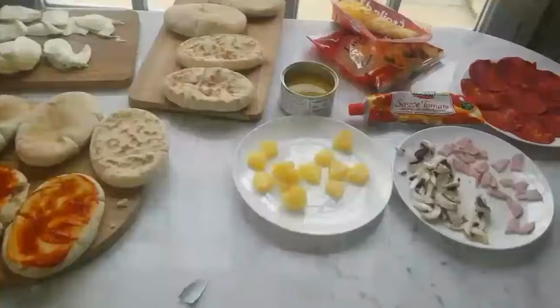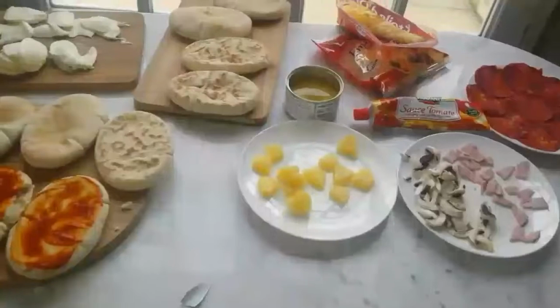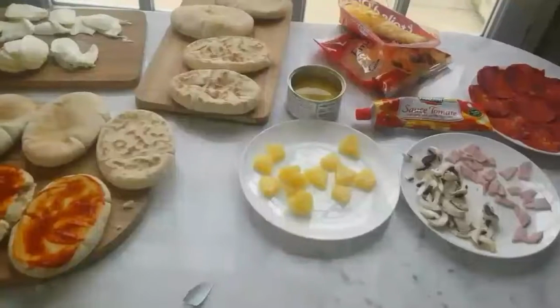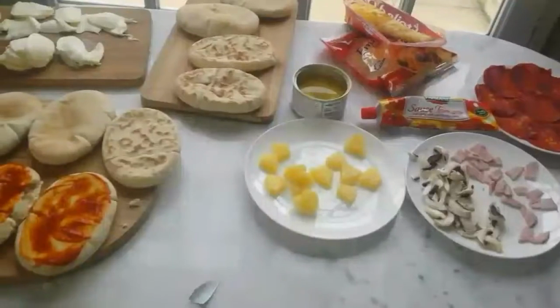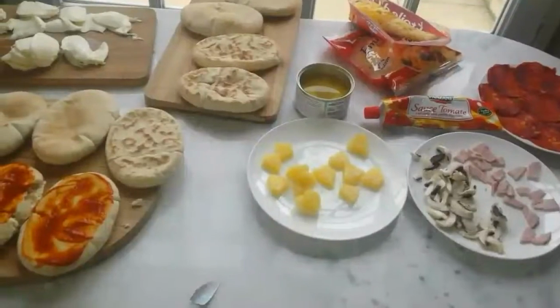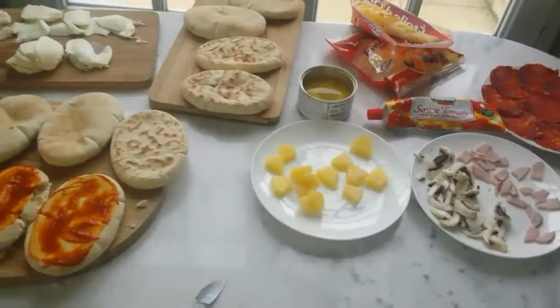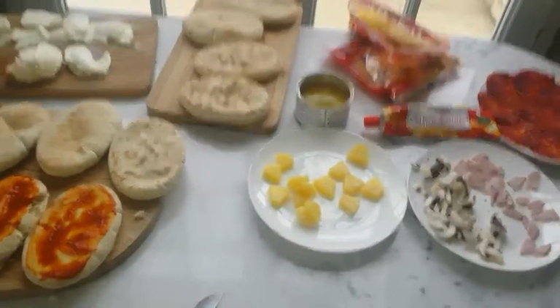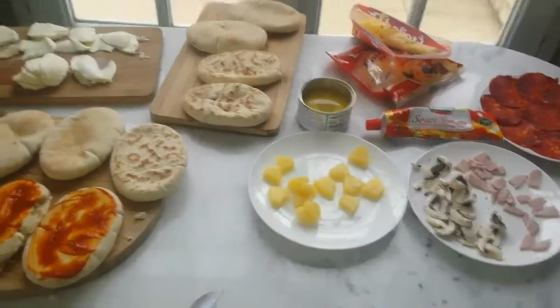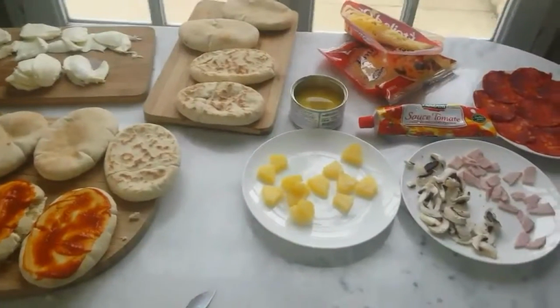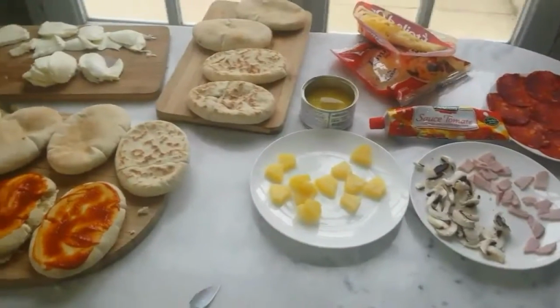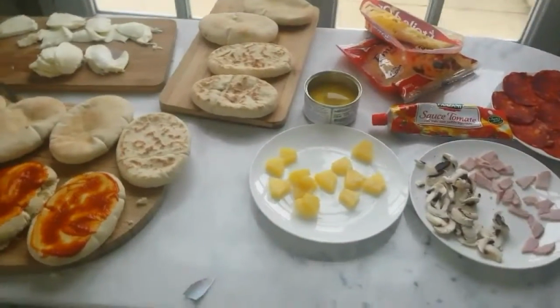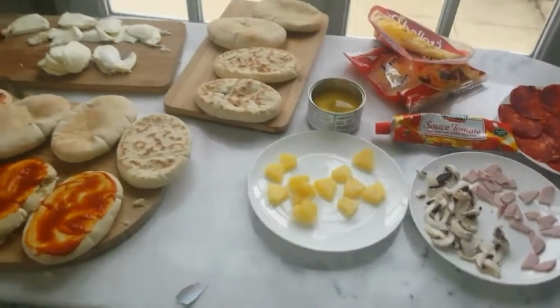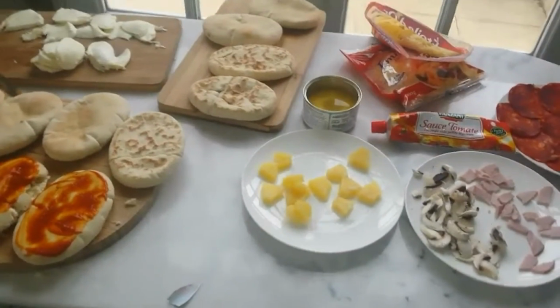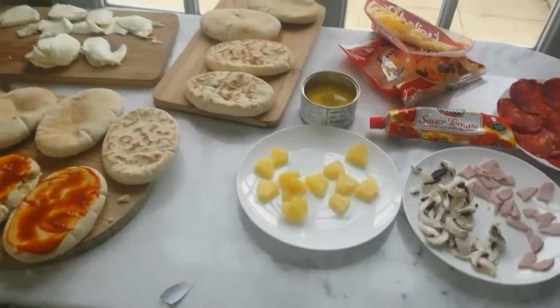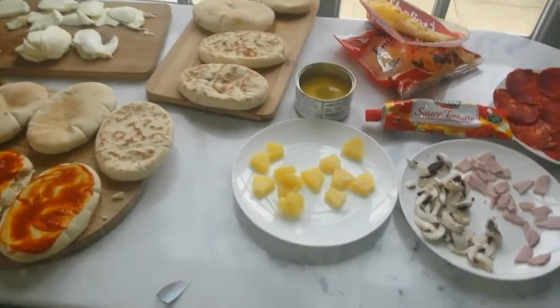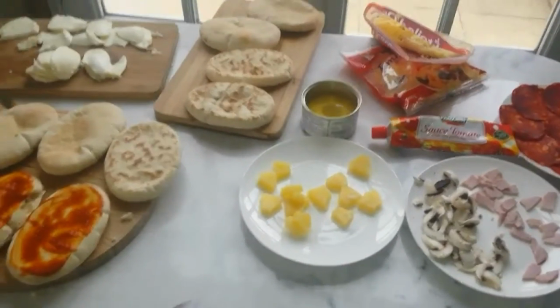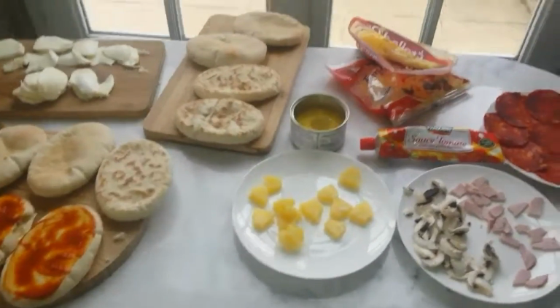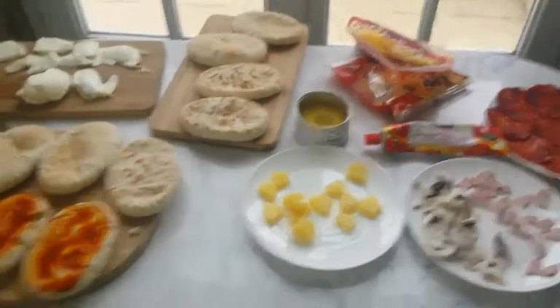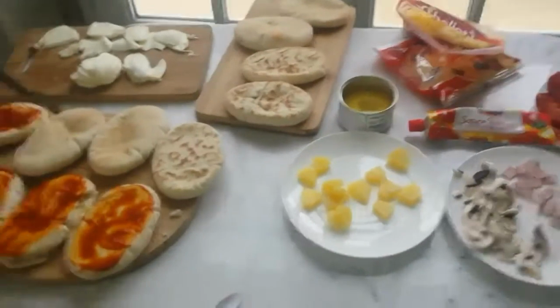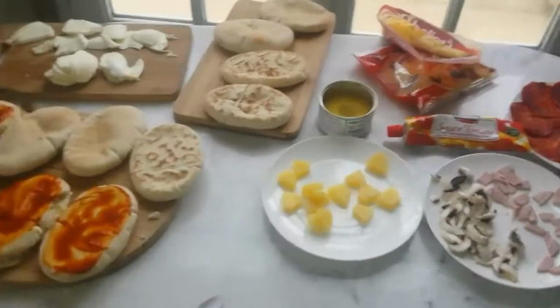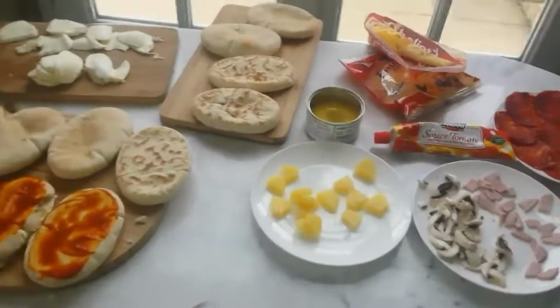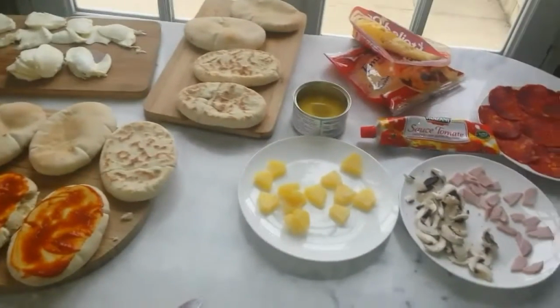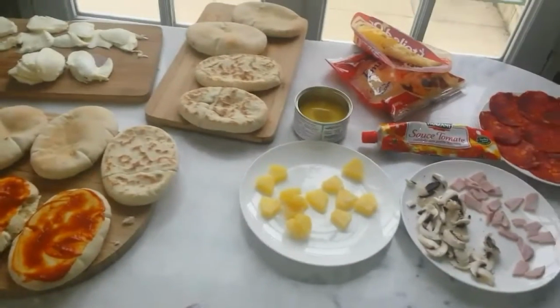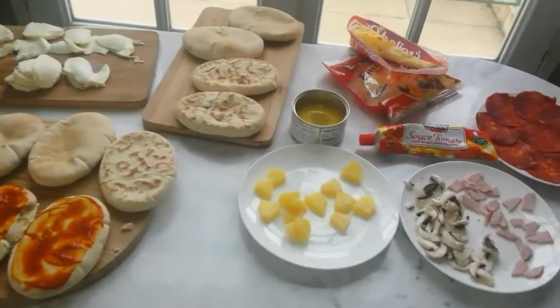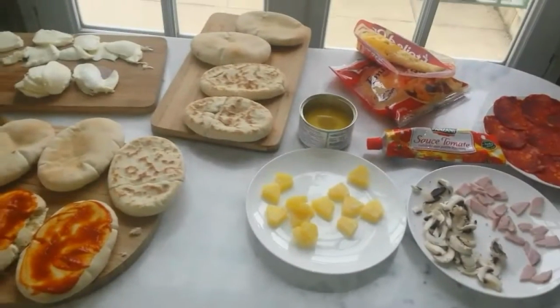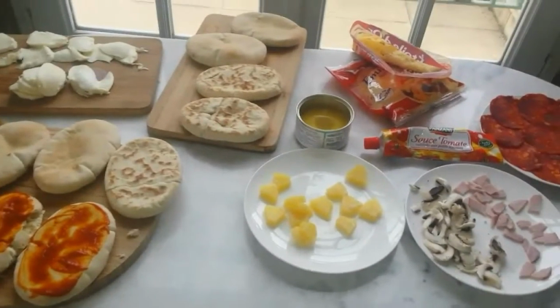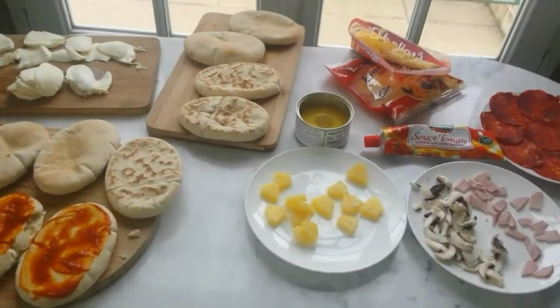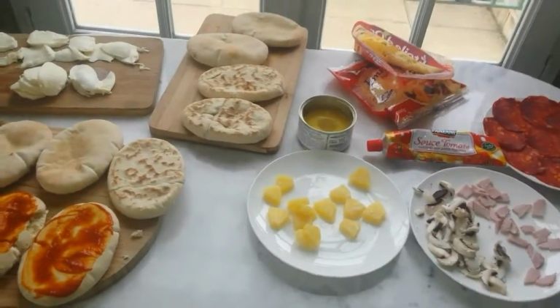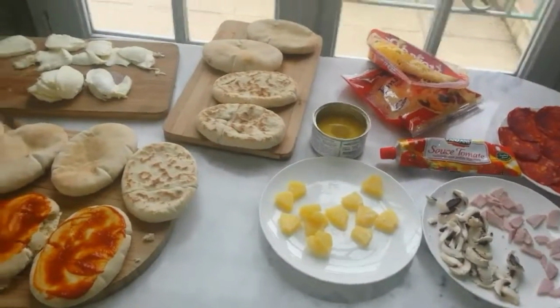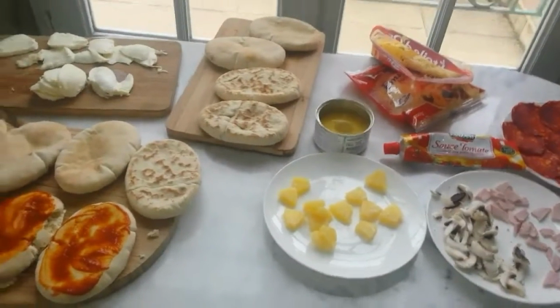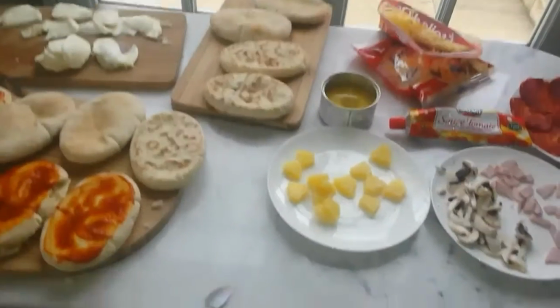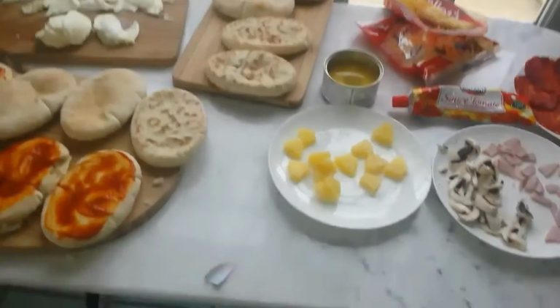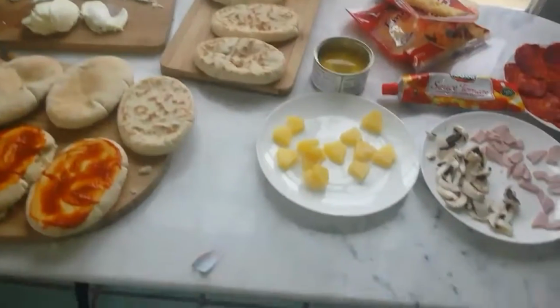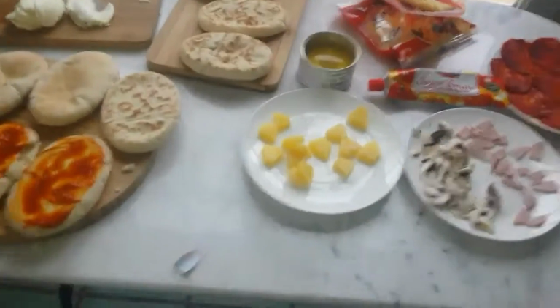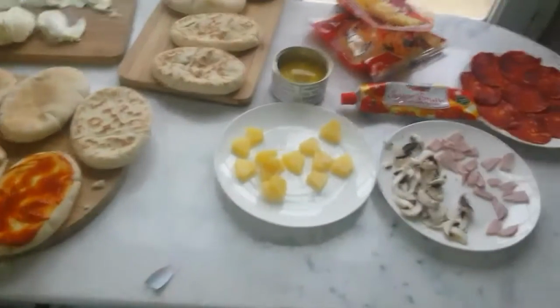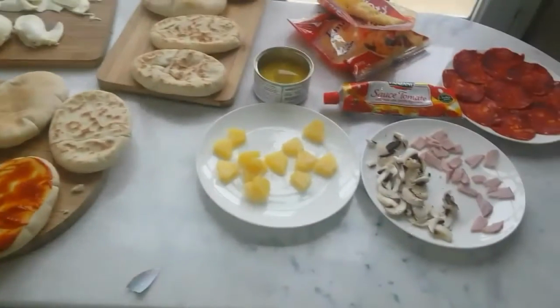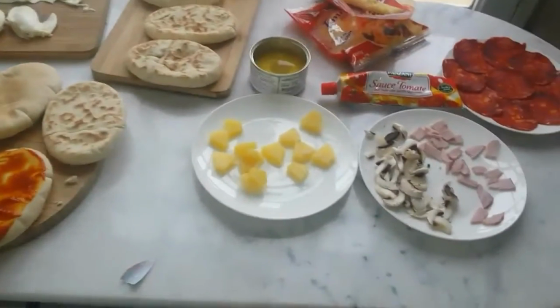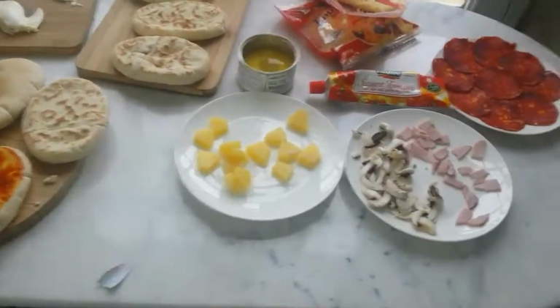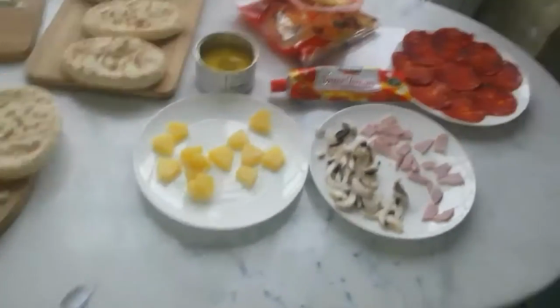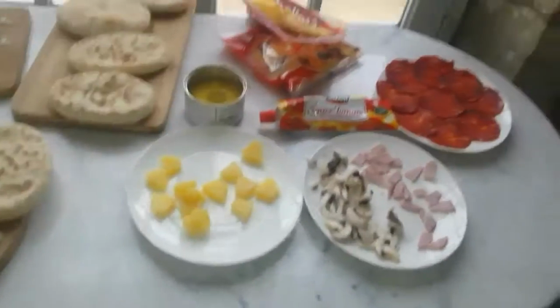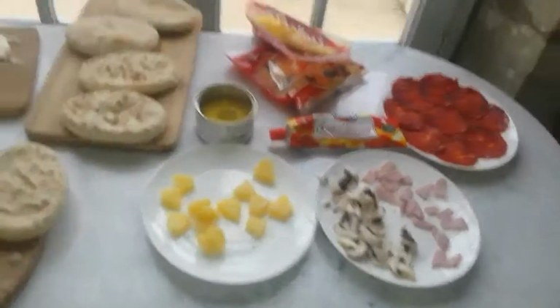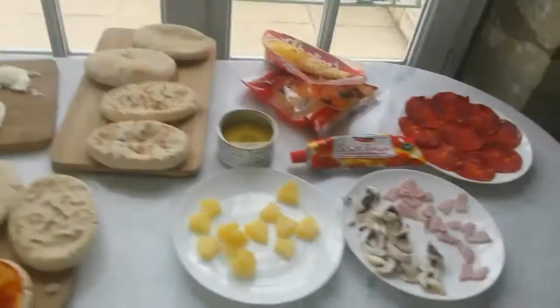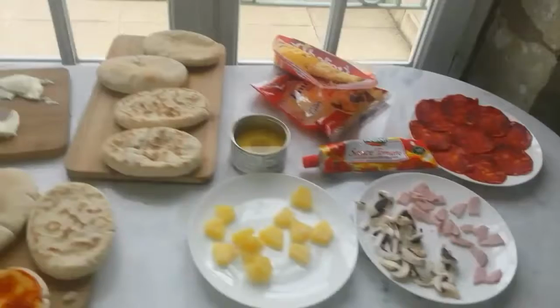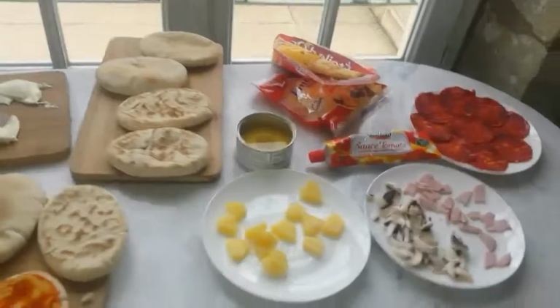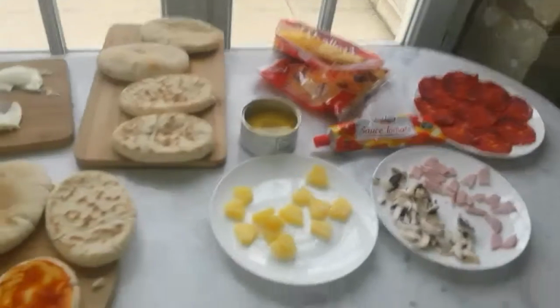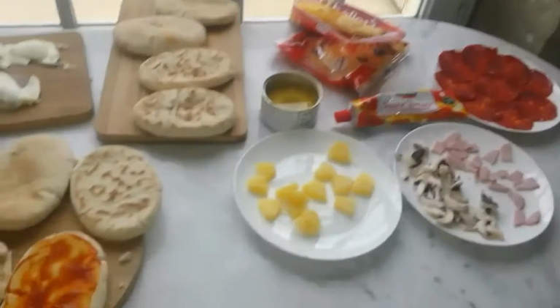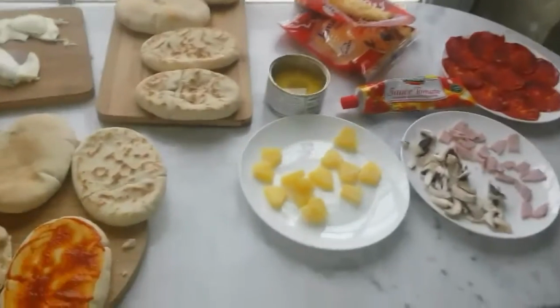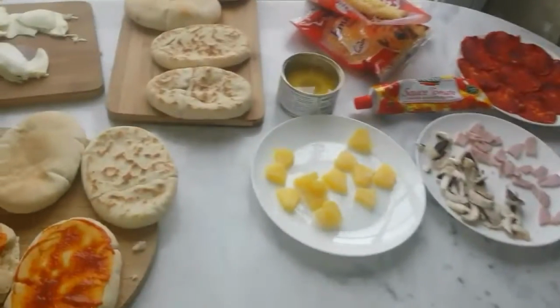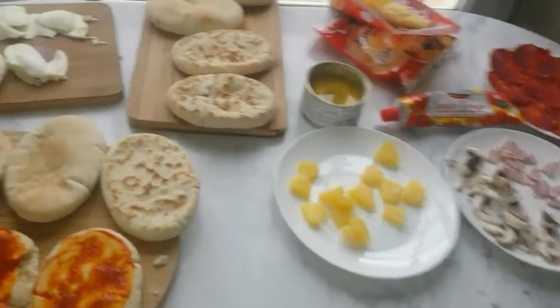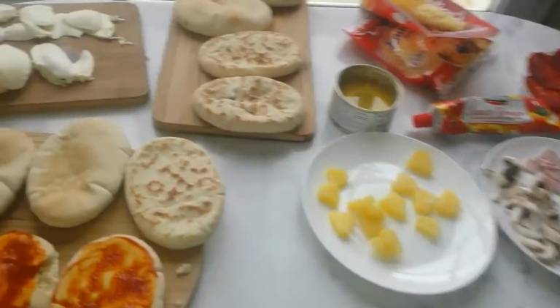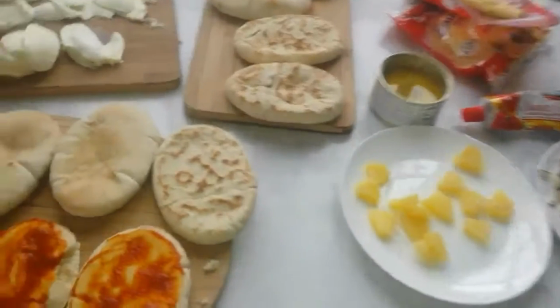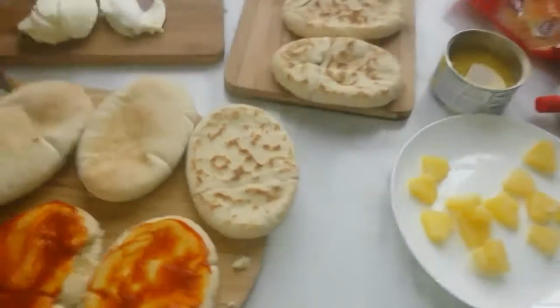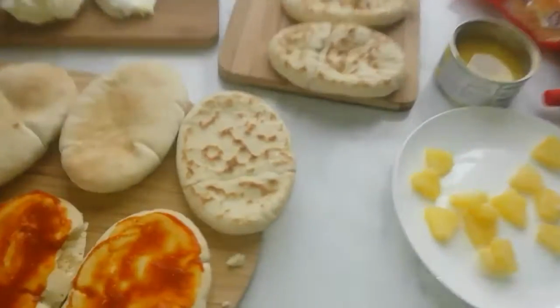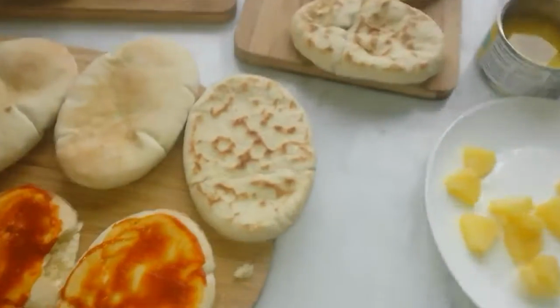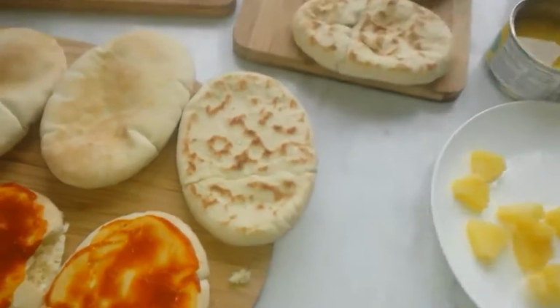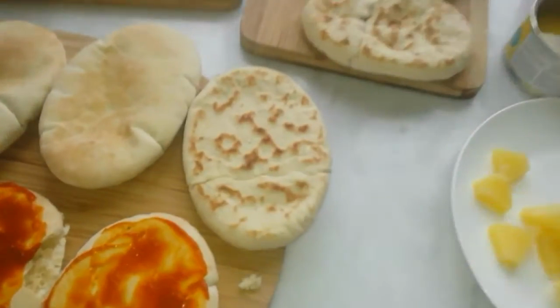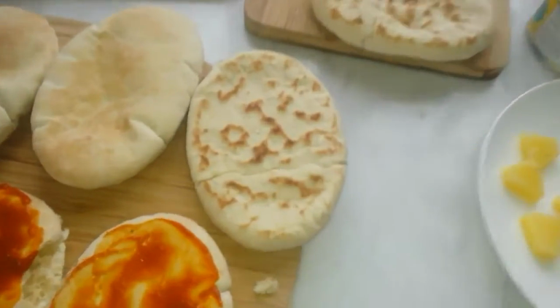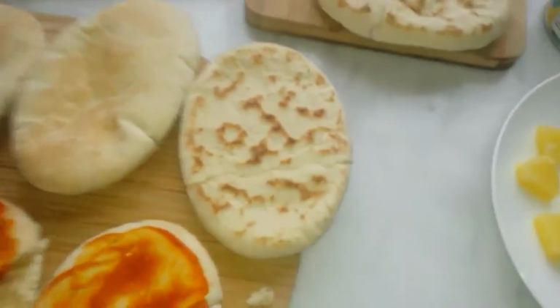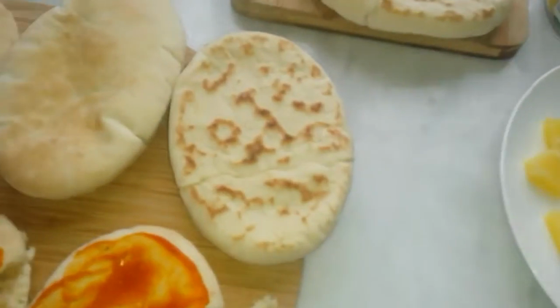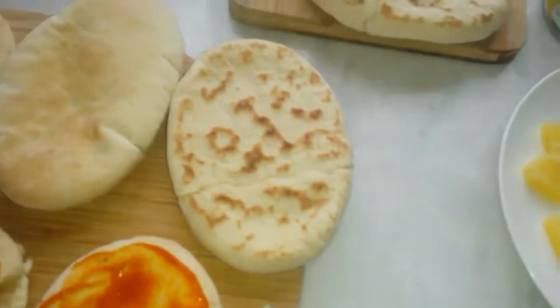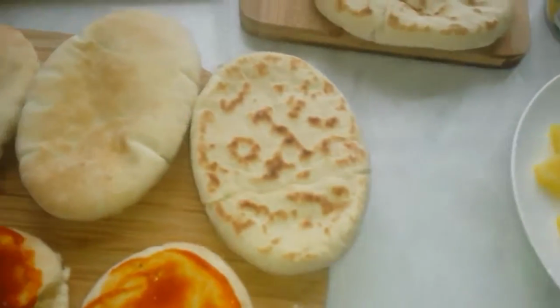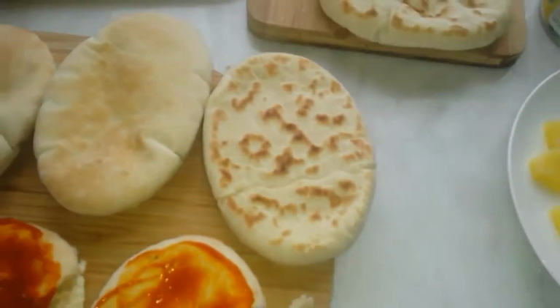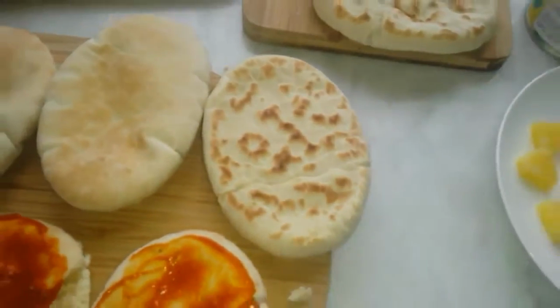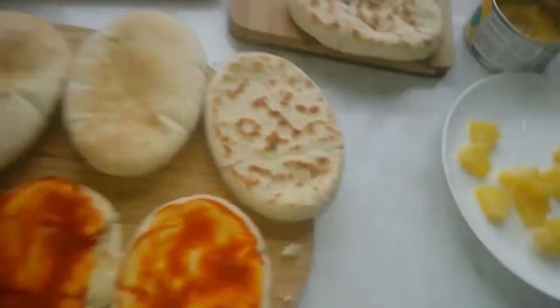Hello and welcome back to Agent Gaming 360 on the gaming team. Today we'll be making homemade pizzas with pita bread.